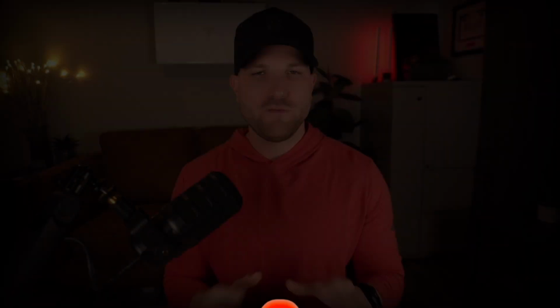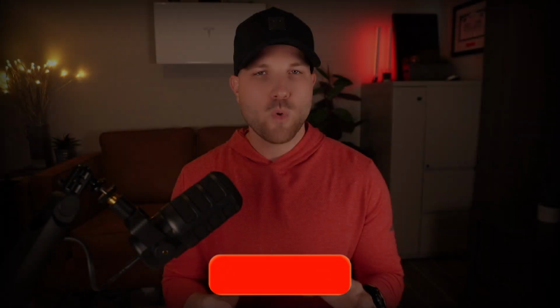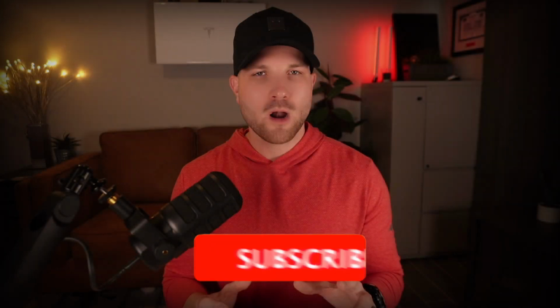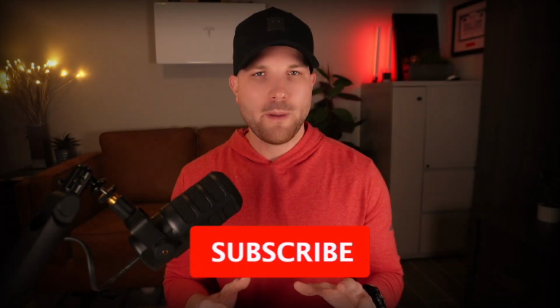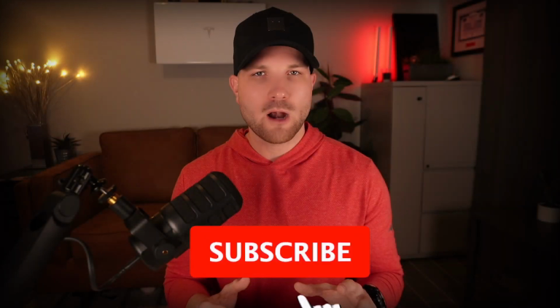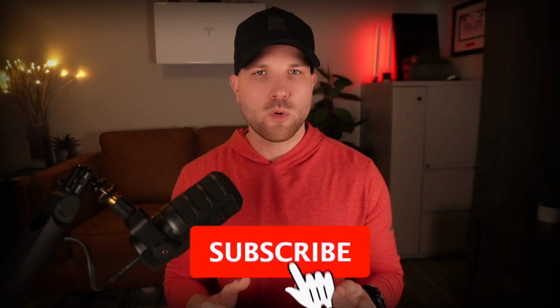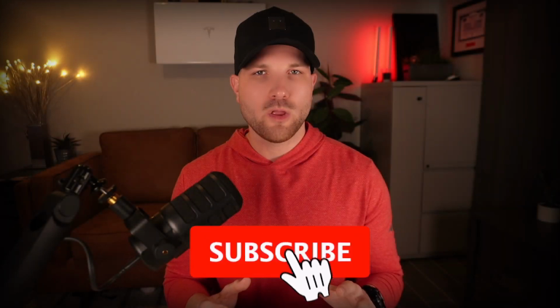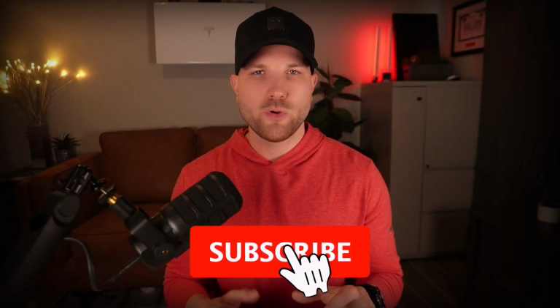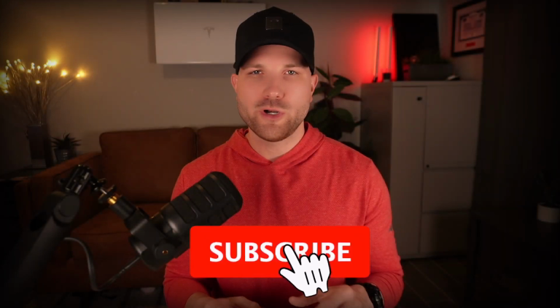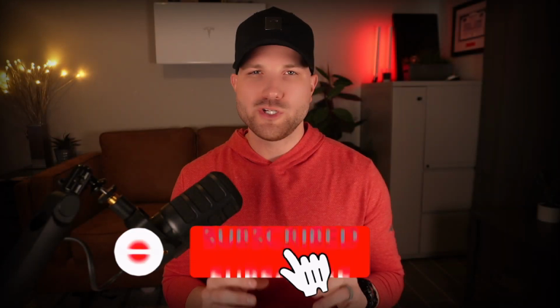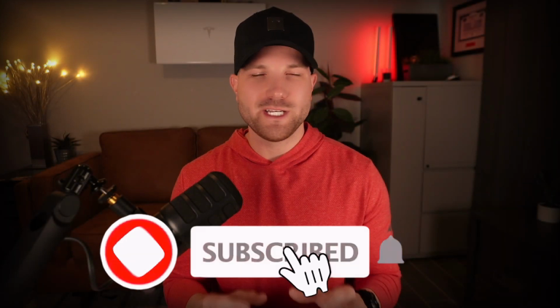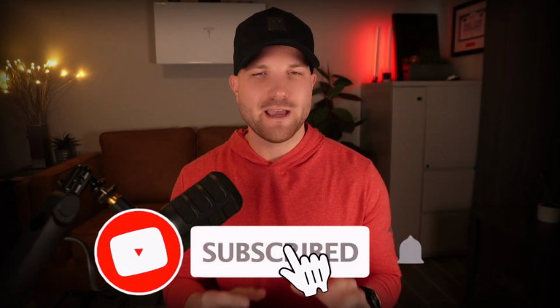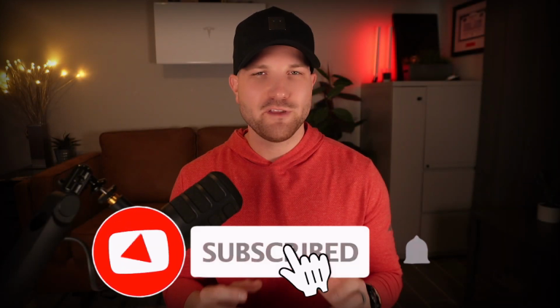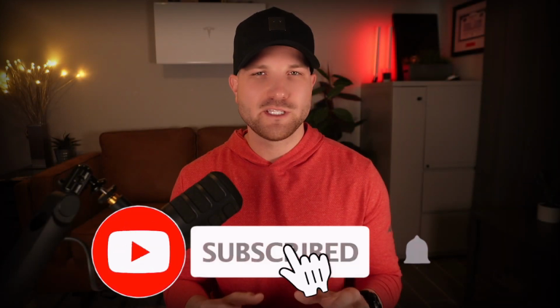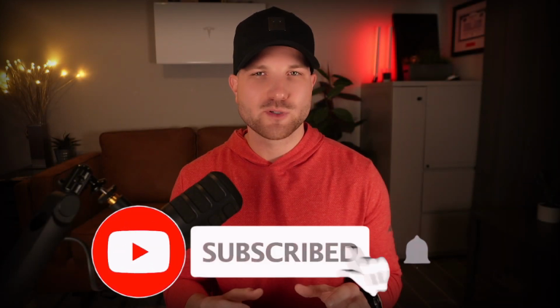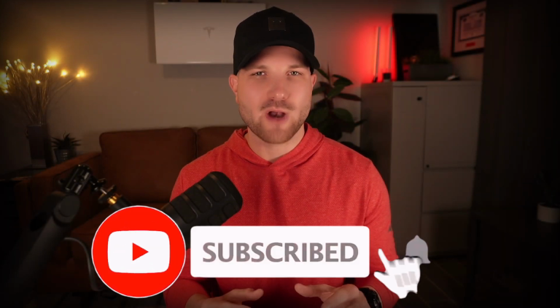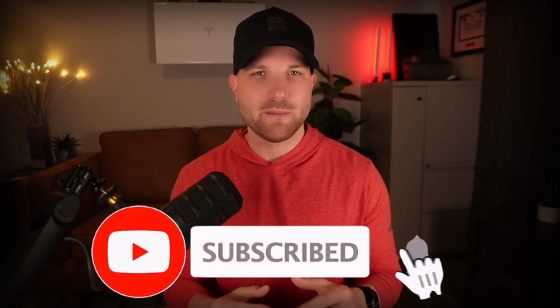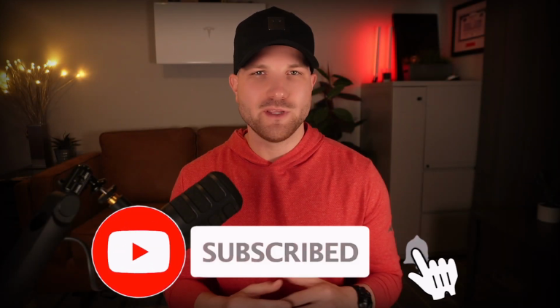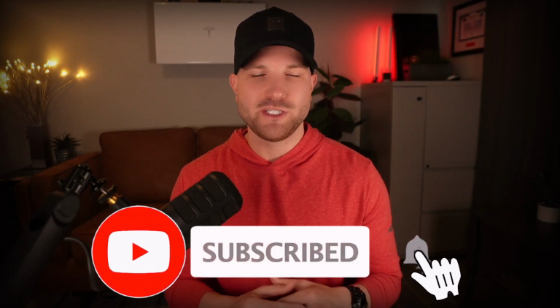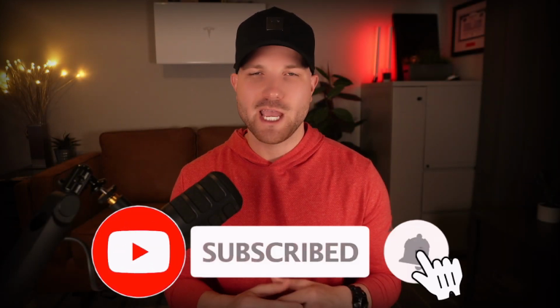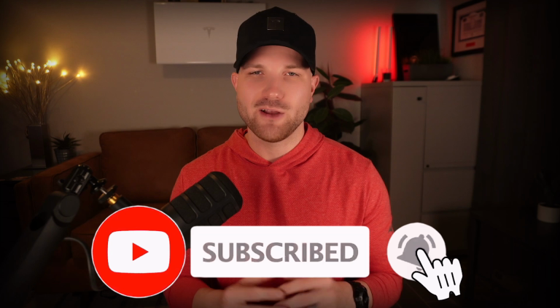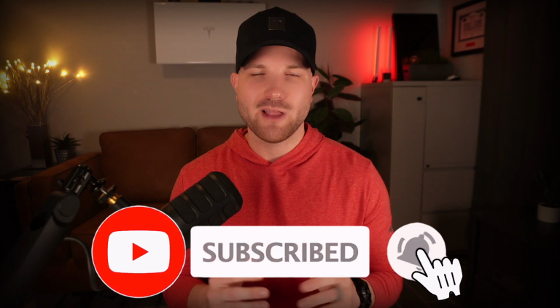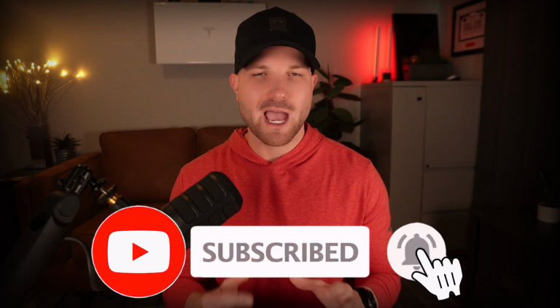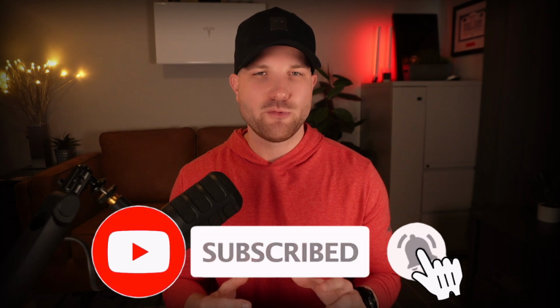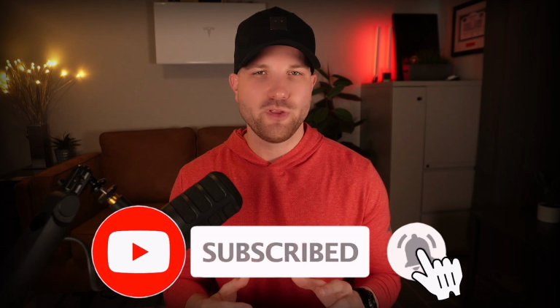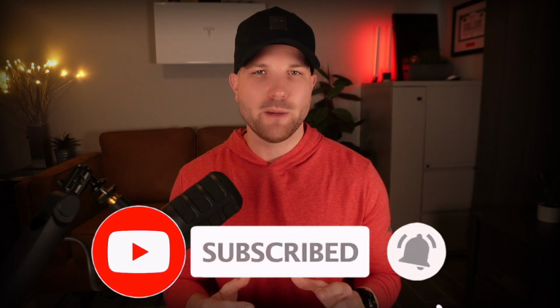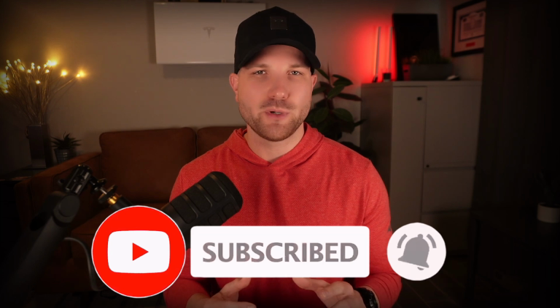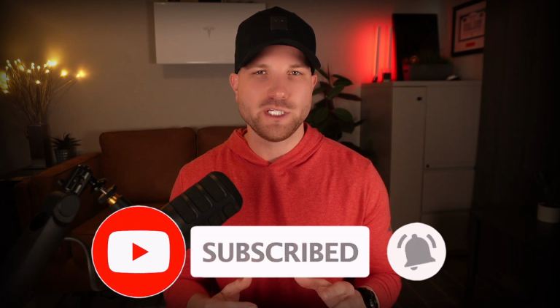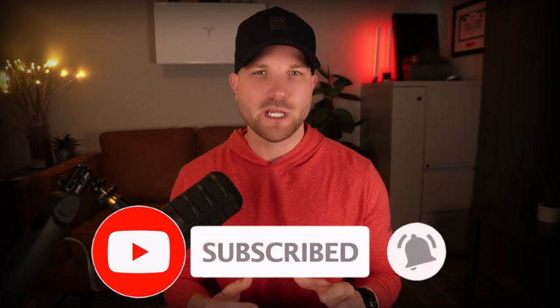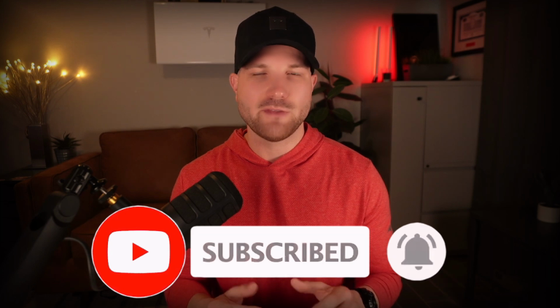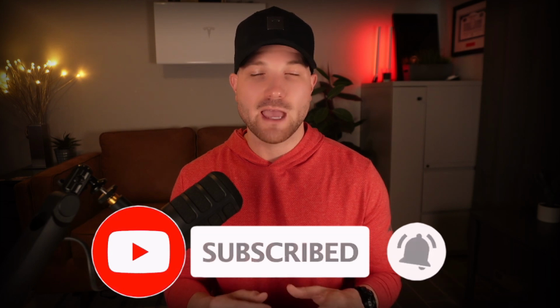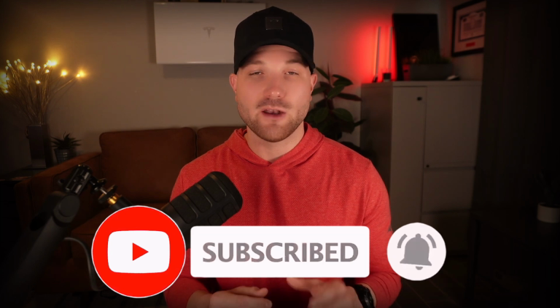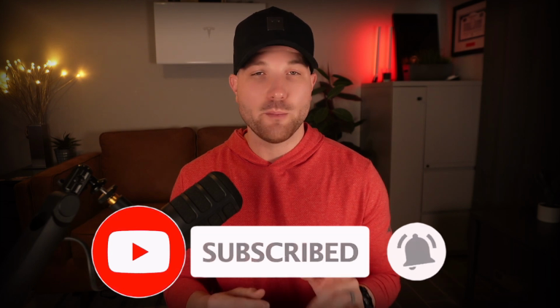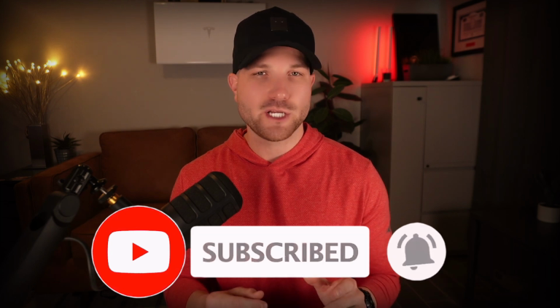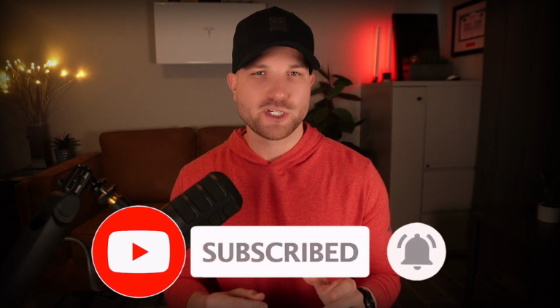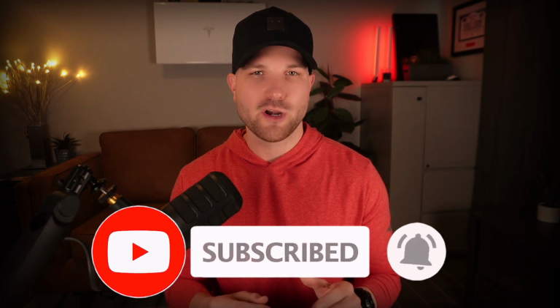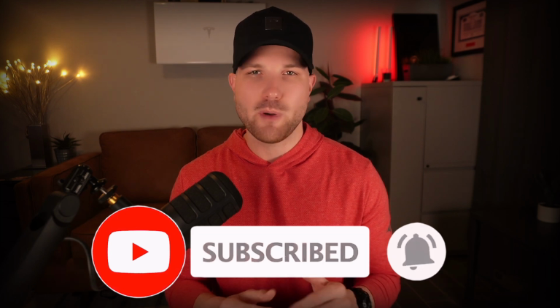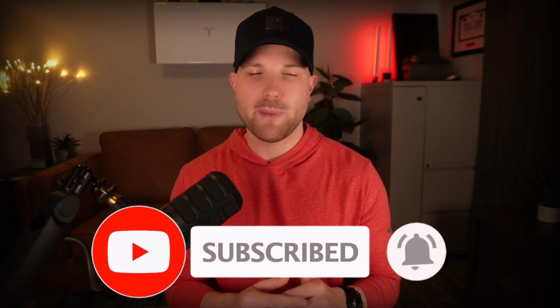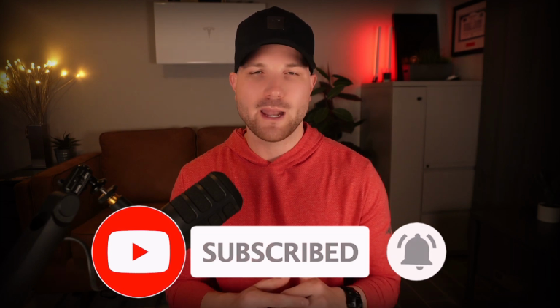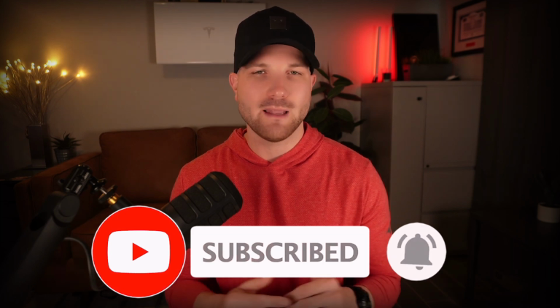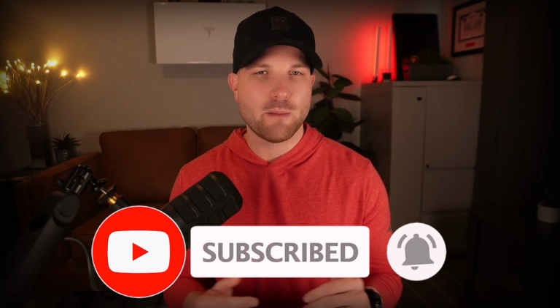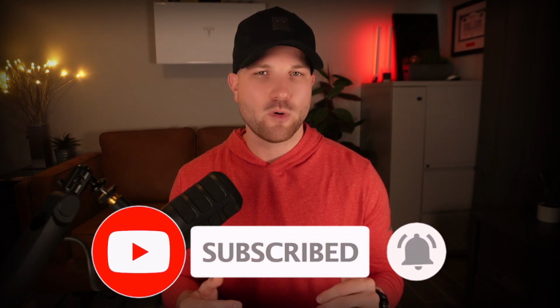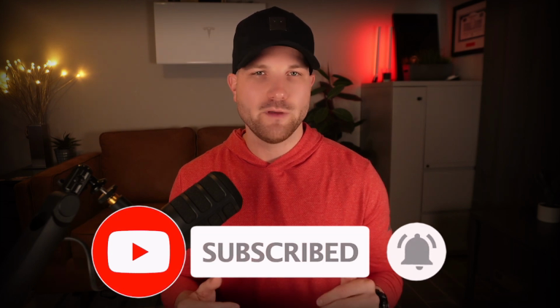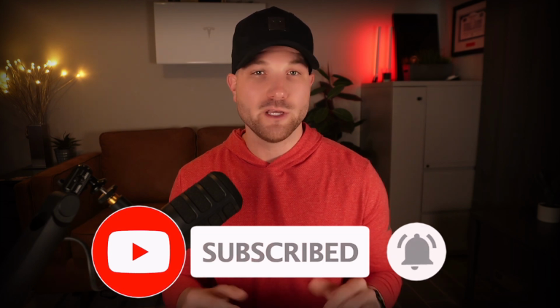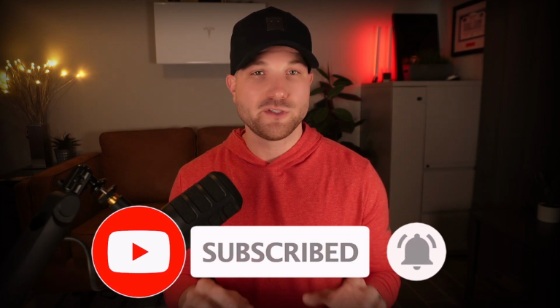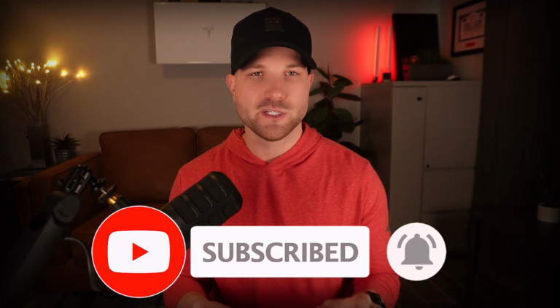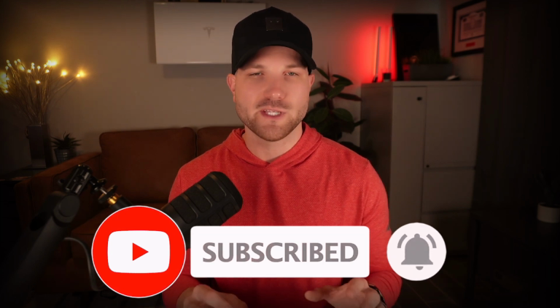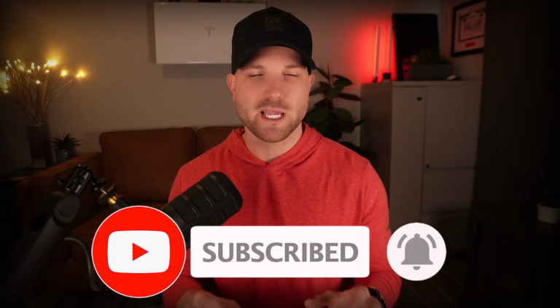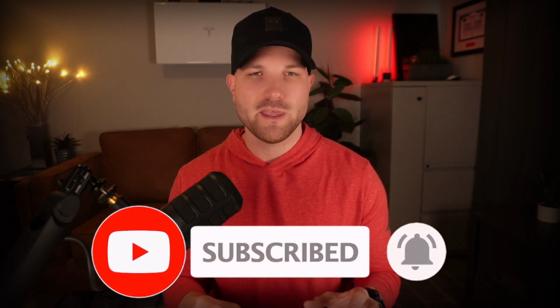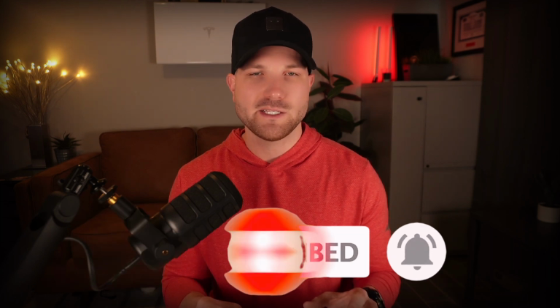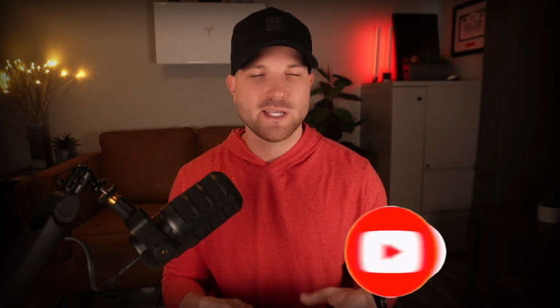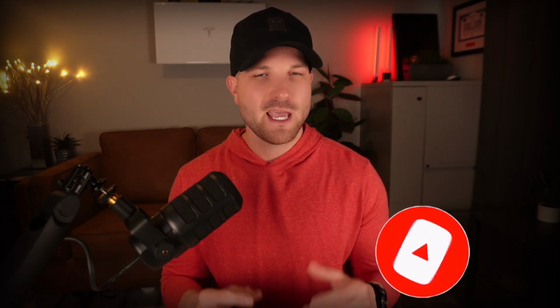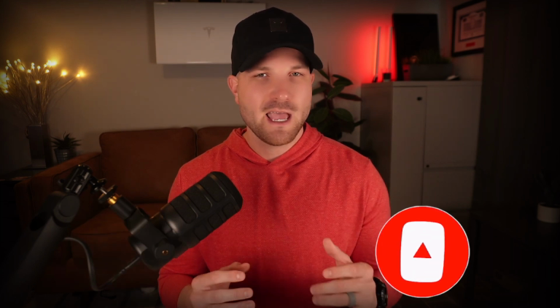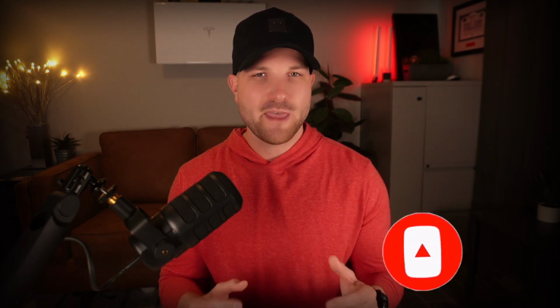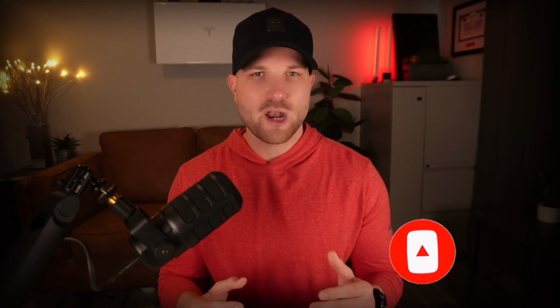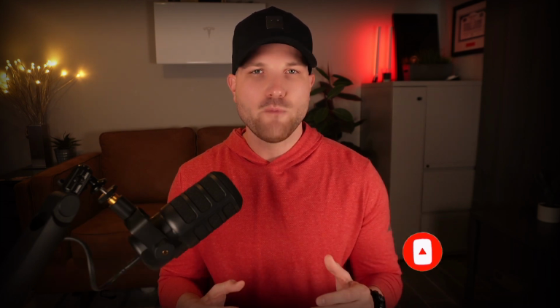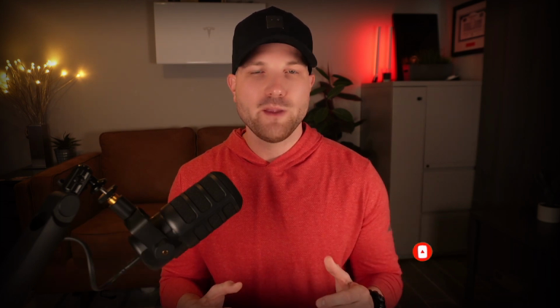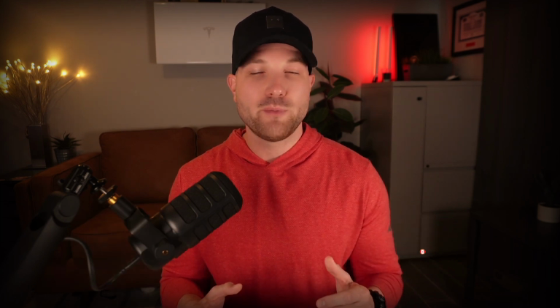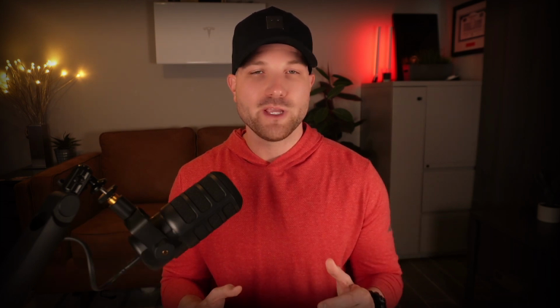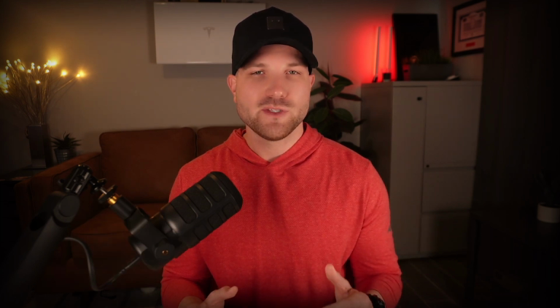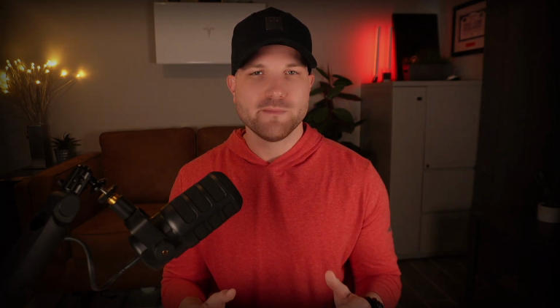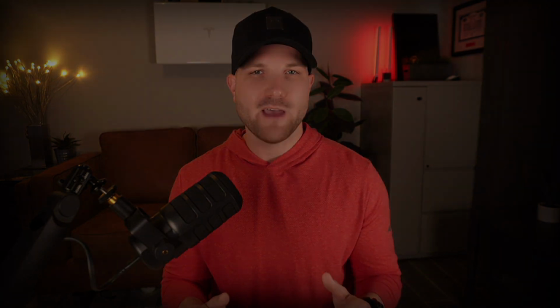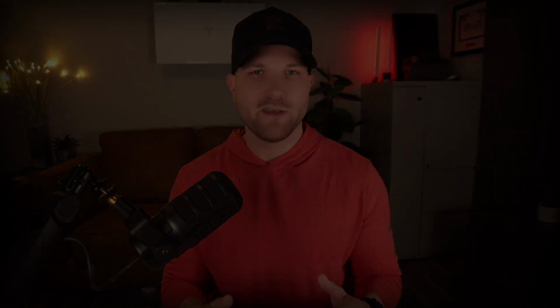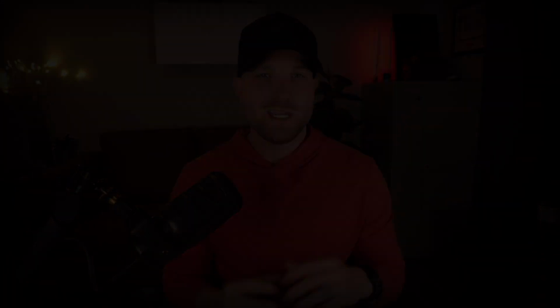And if you are a Powerwall owner, you should definitely subscribe to the channel — I'd really appreciate that, and I'll make sure to pump out more videos just like this that hopefully bring you some value.